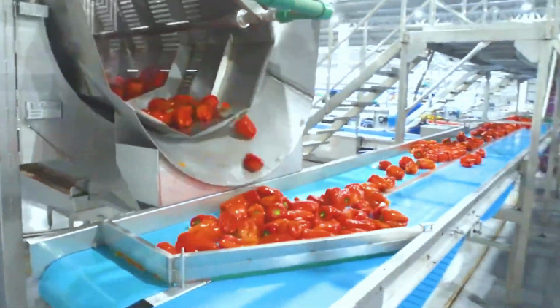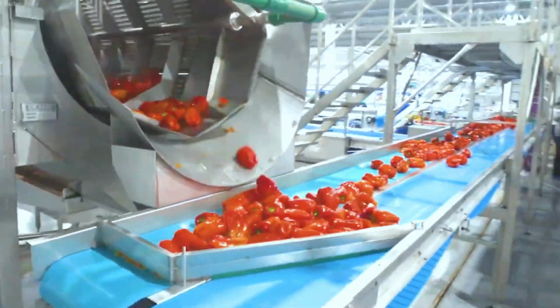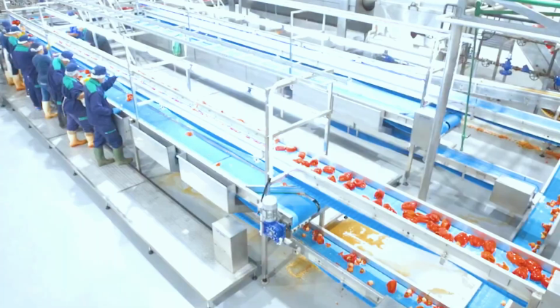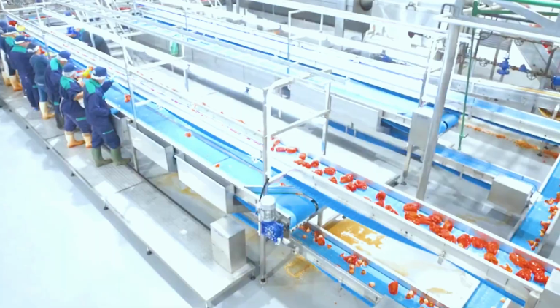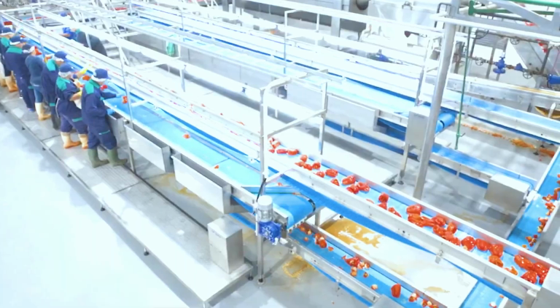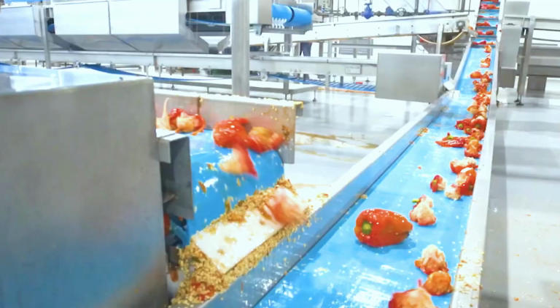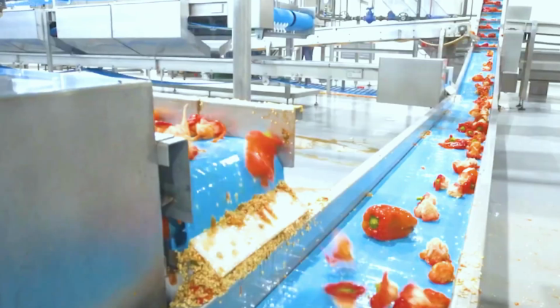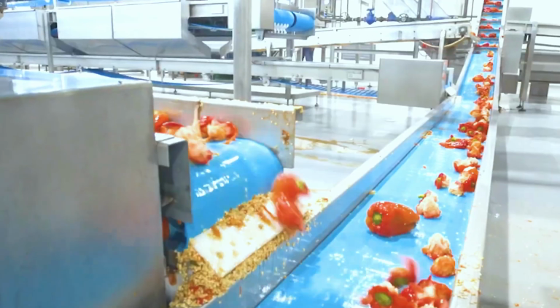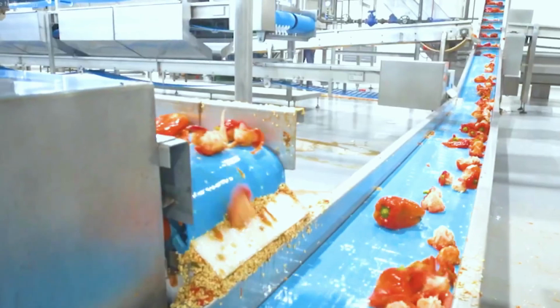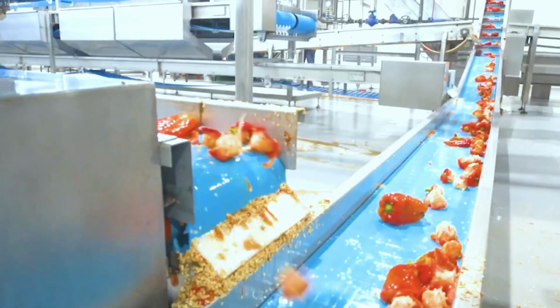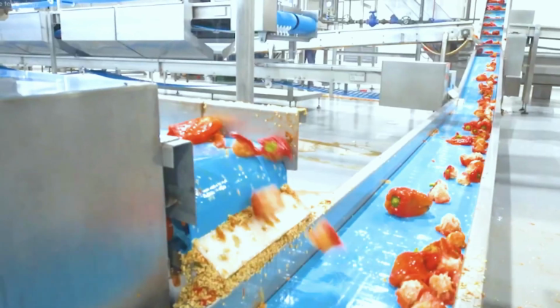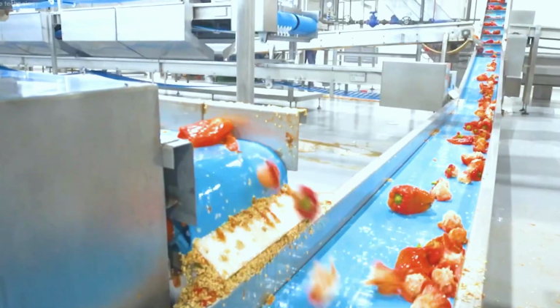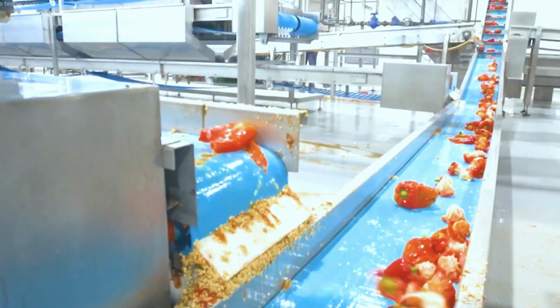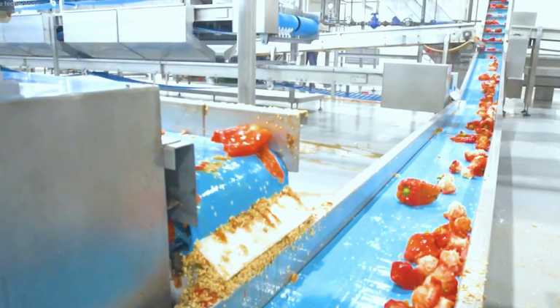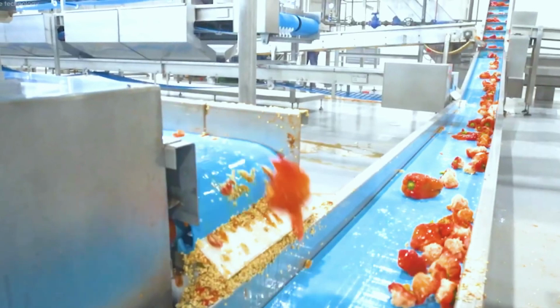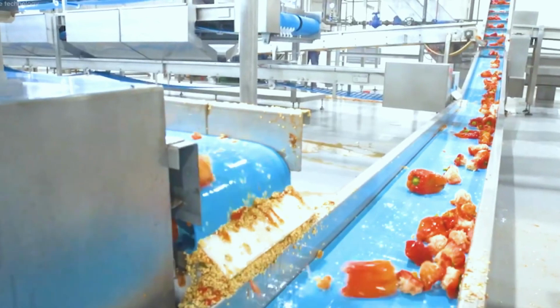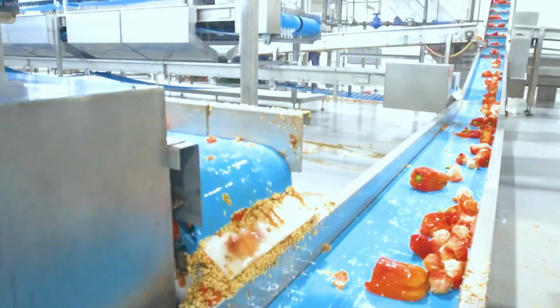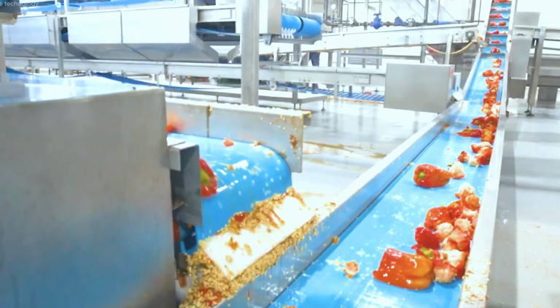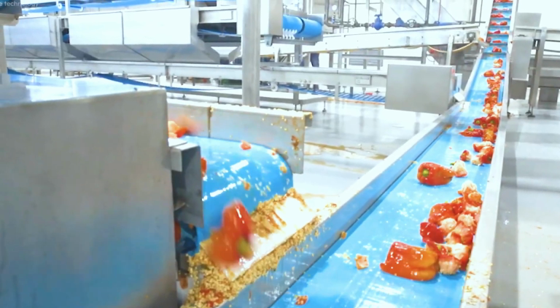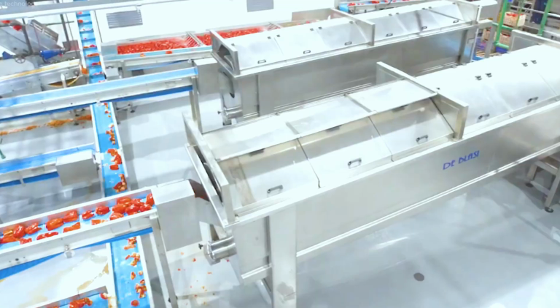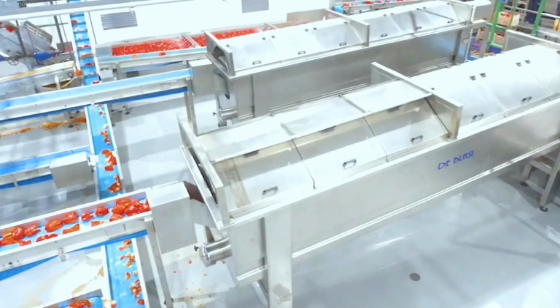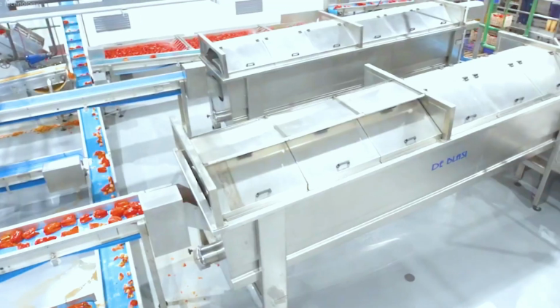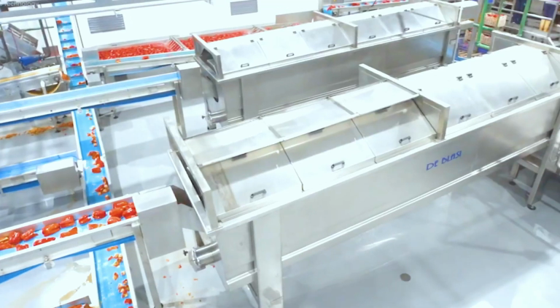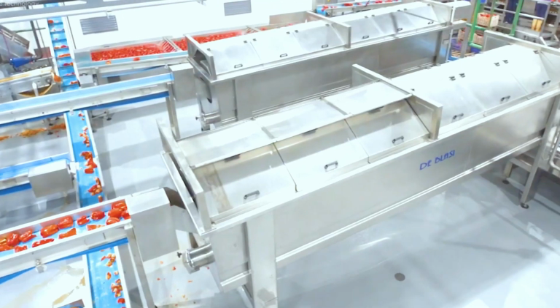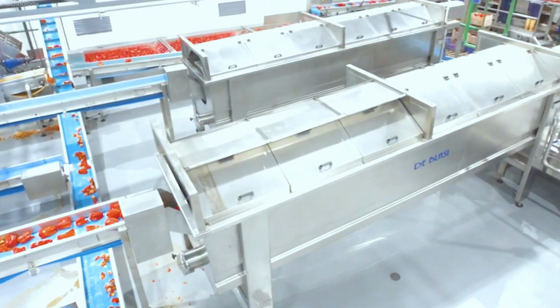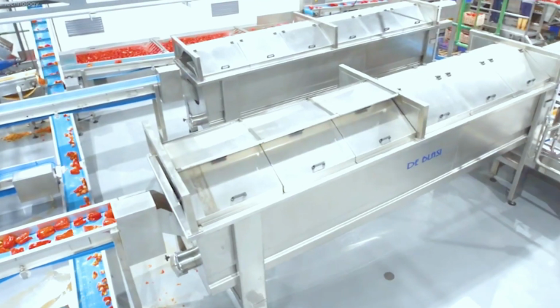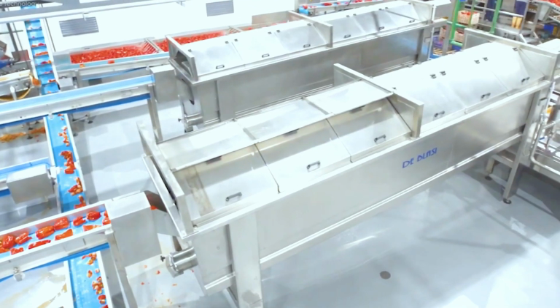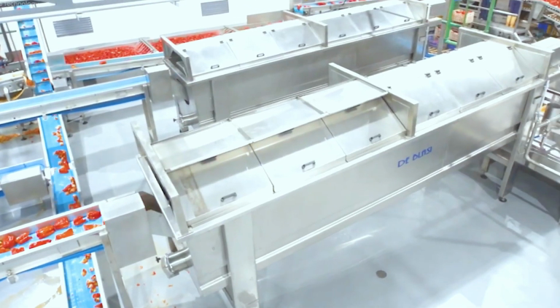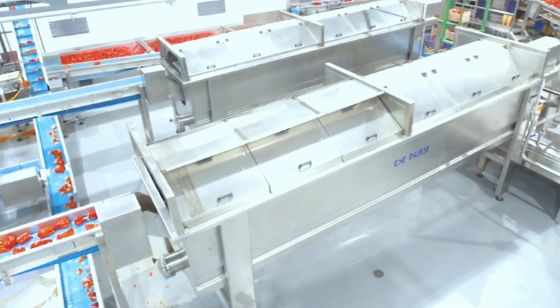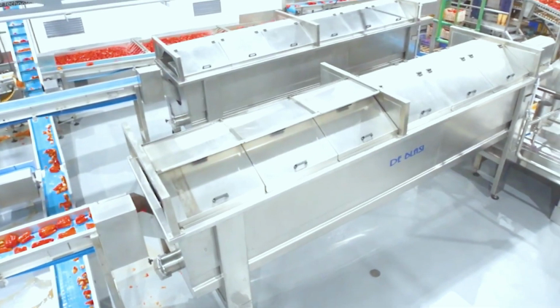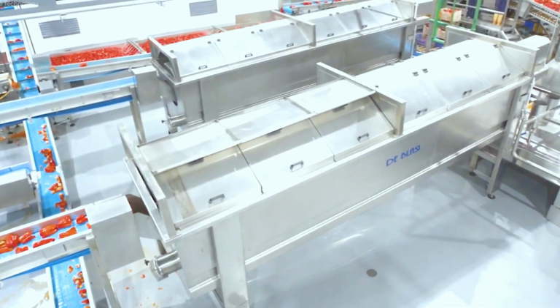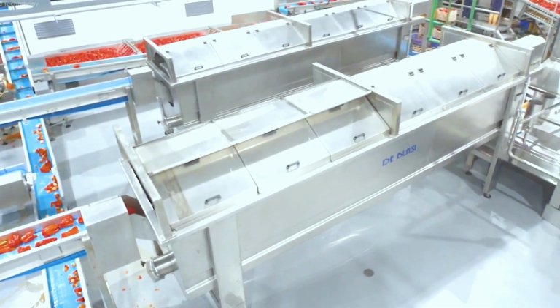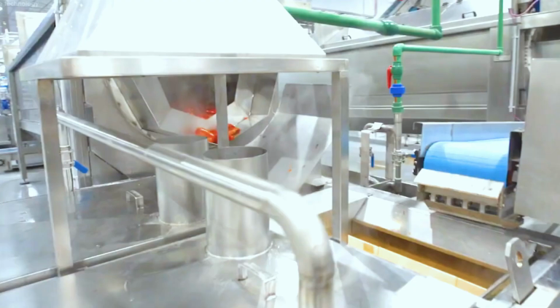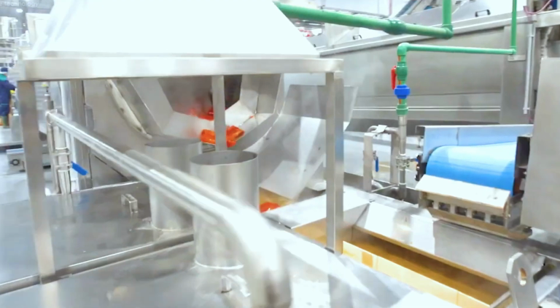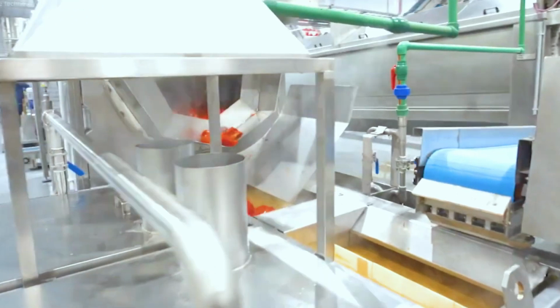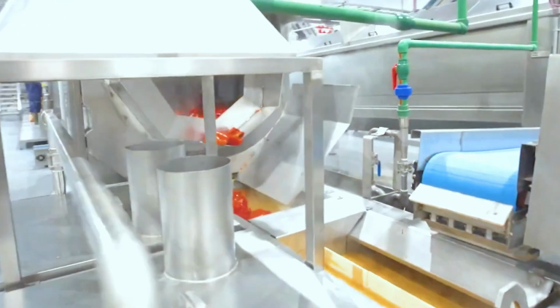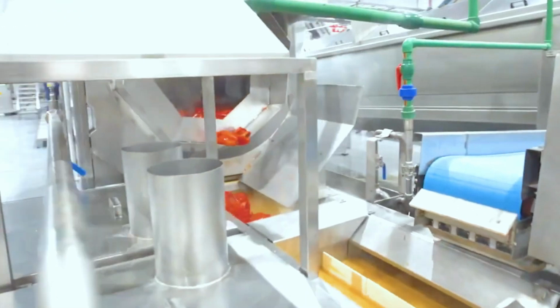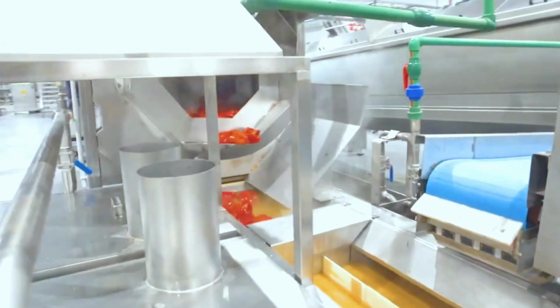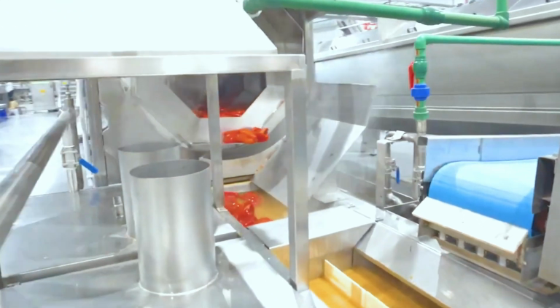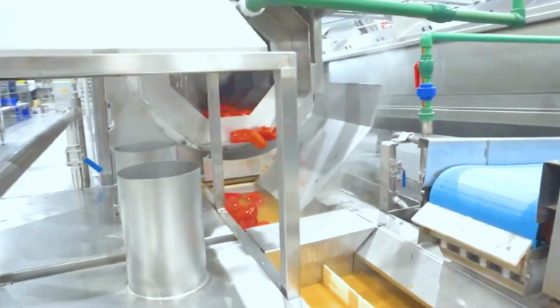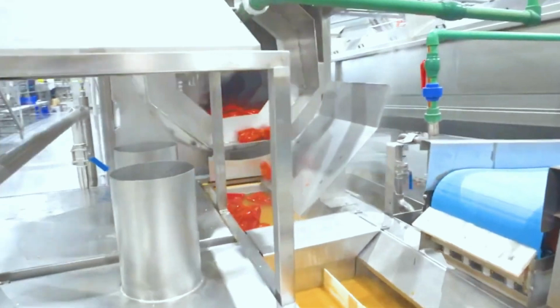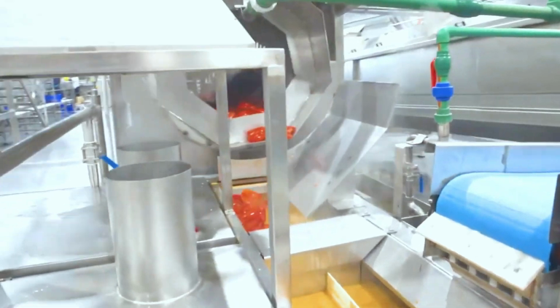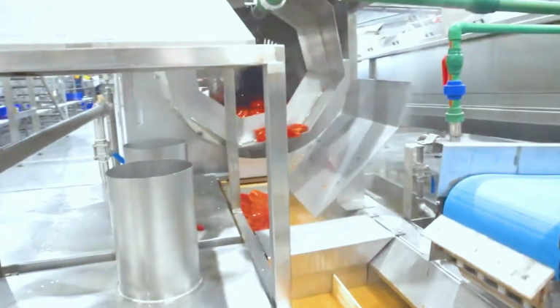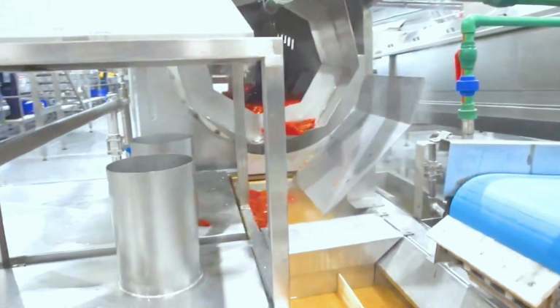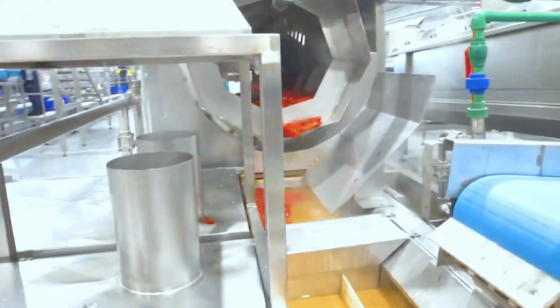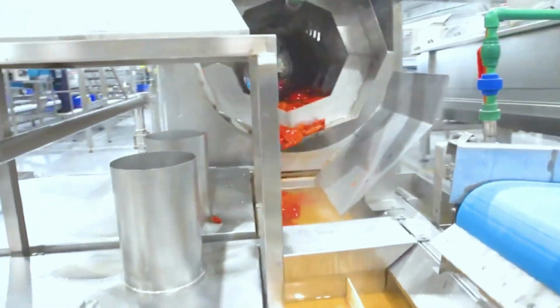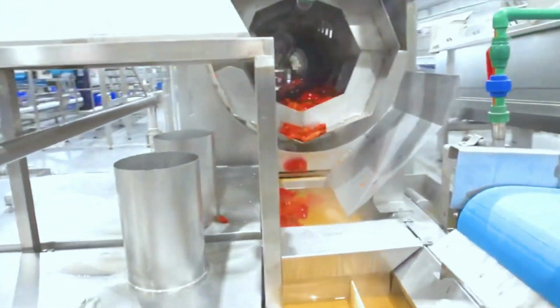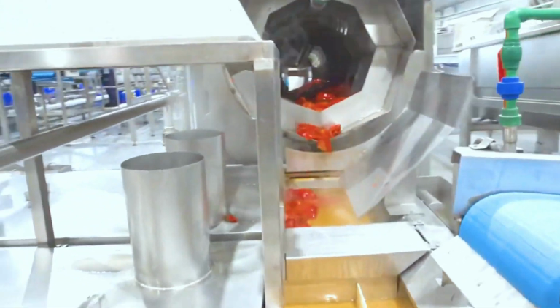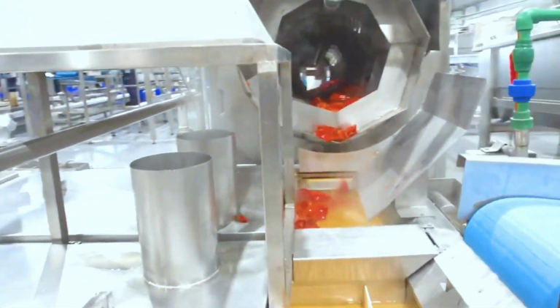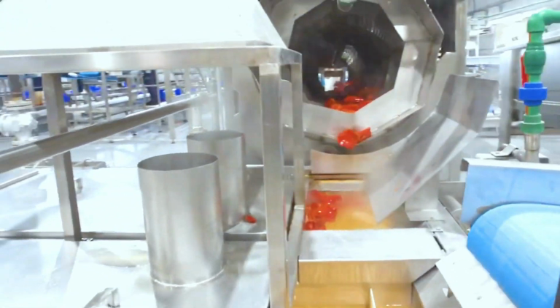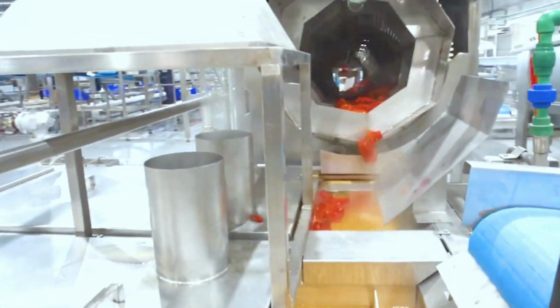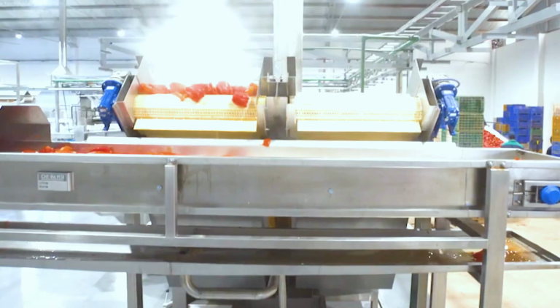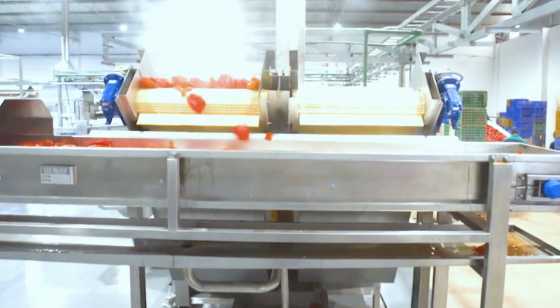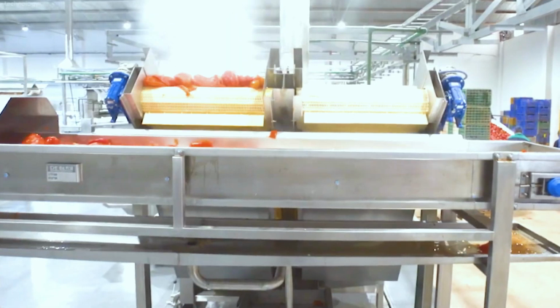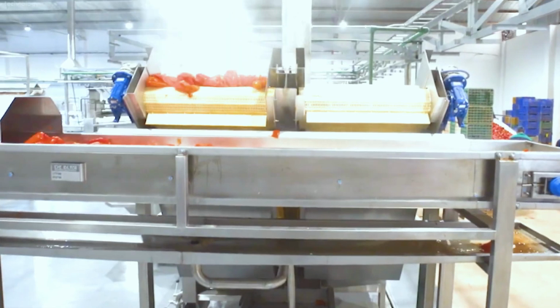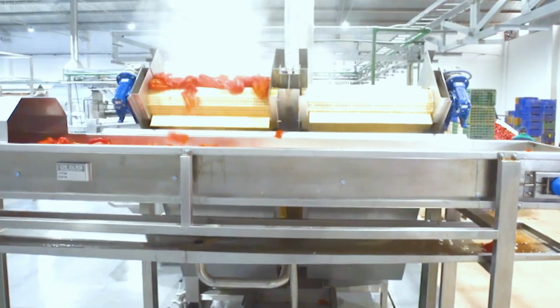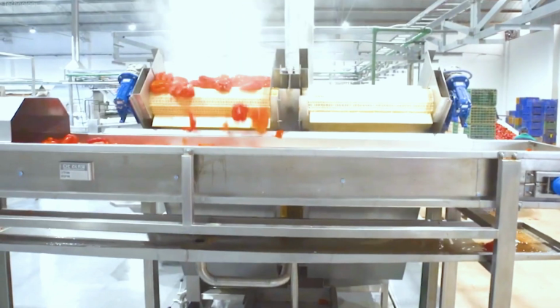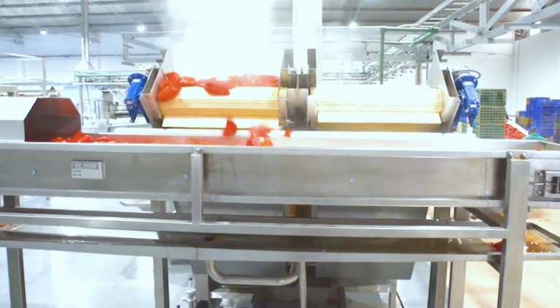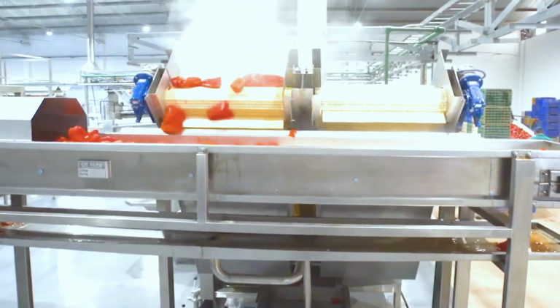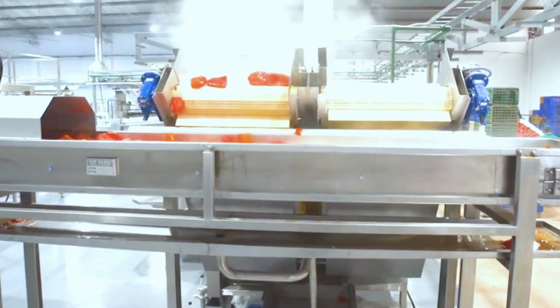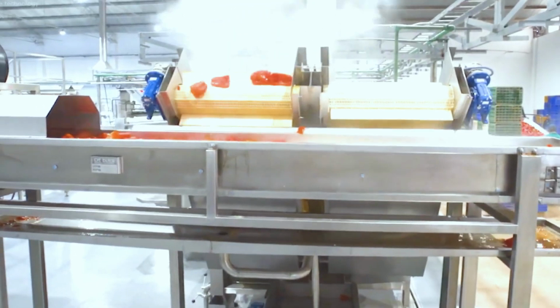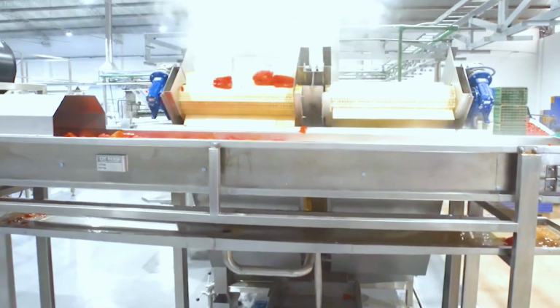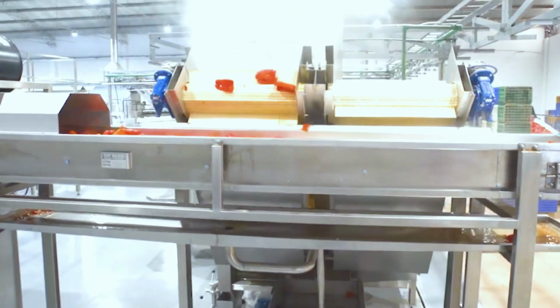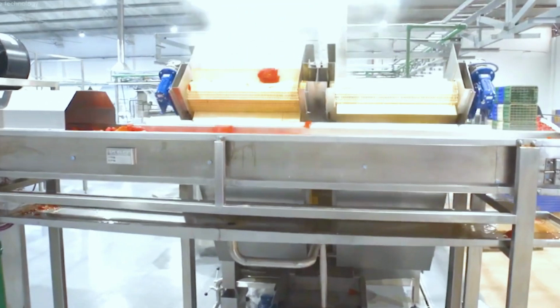The cans are sealed, sterilized, and labeled, ensuring they are safe and shelf-stable for global distribution.